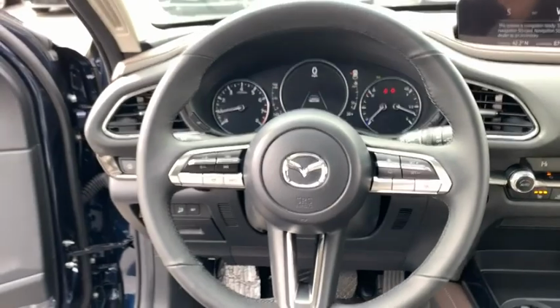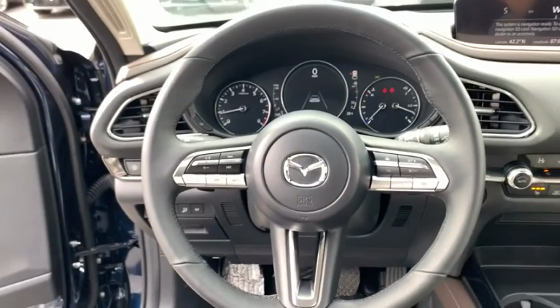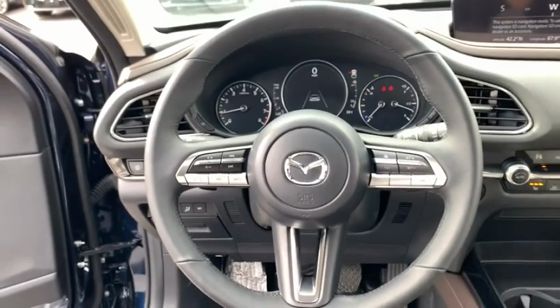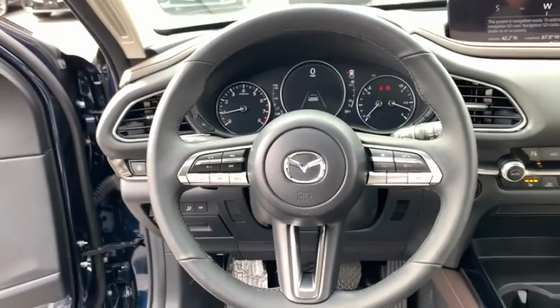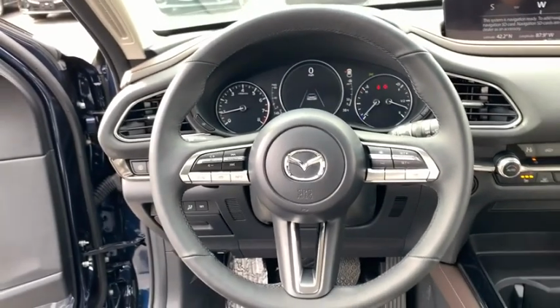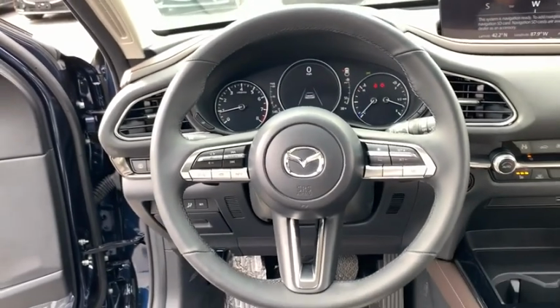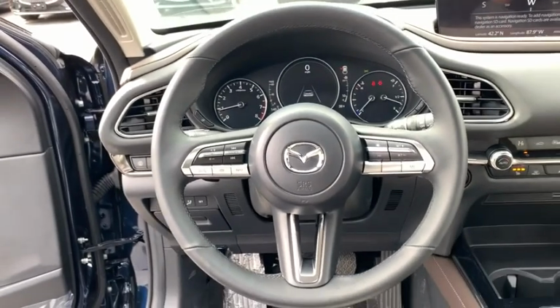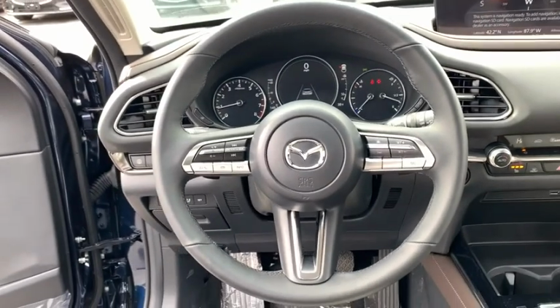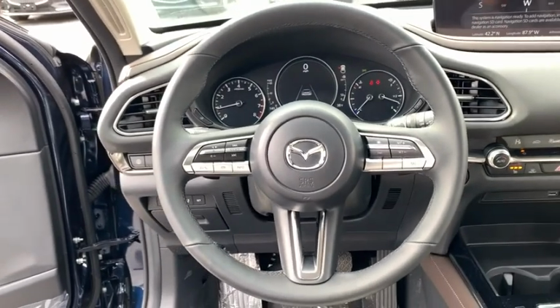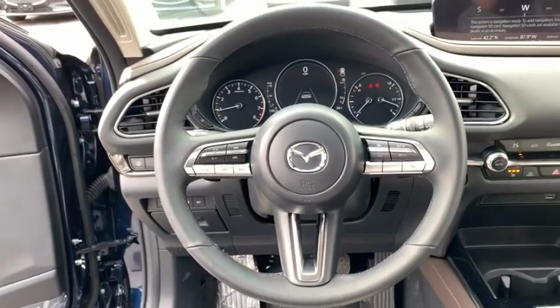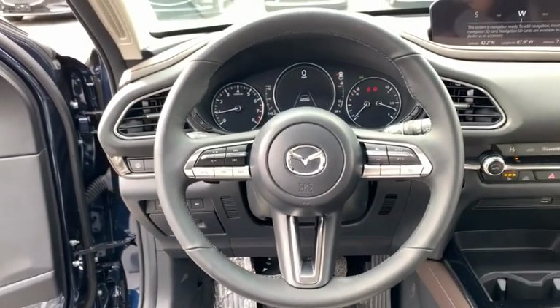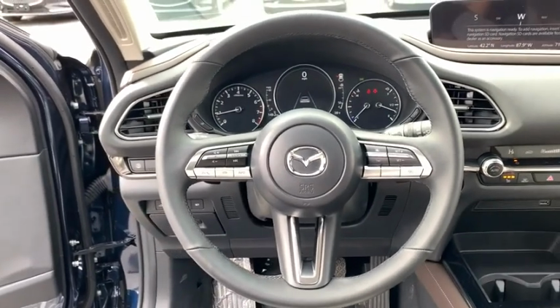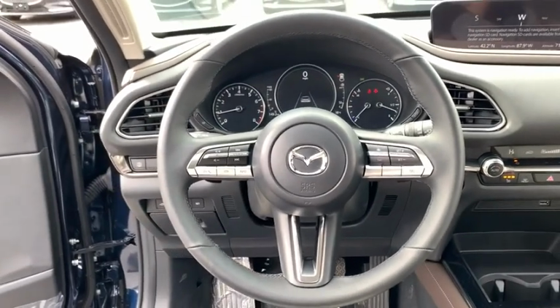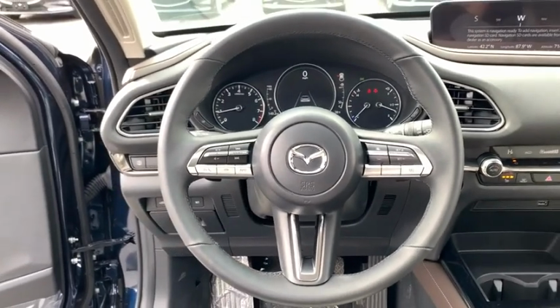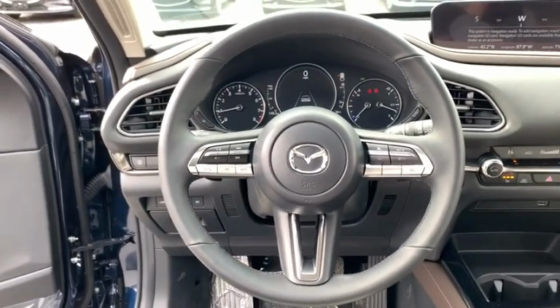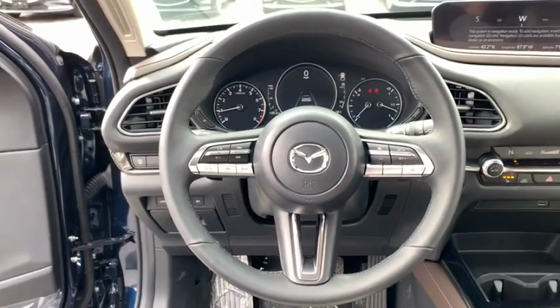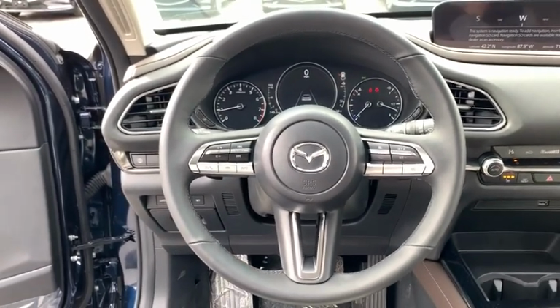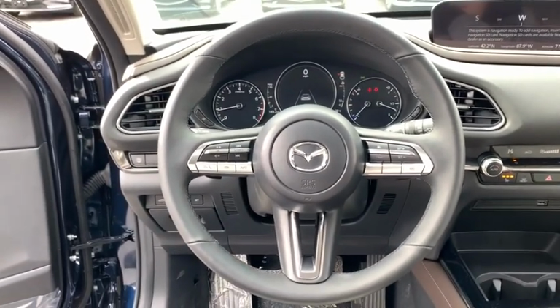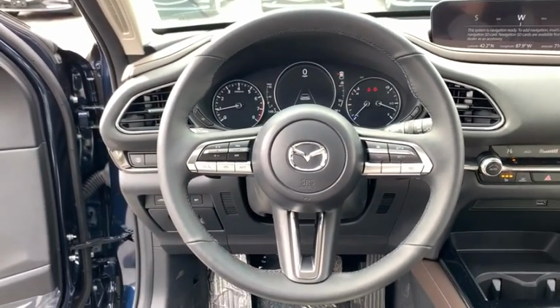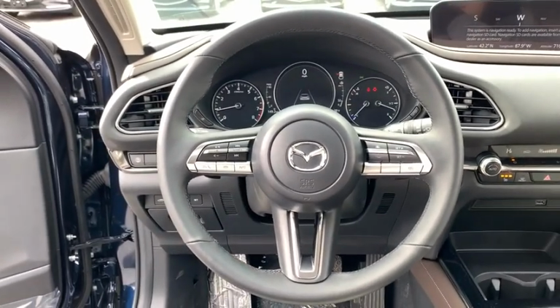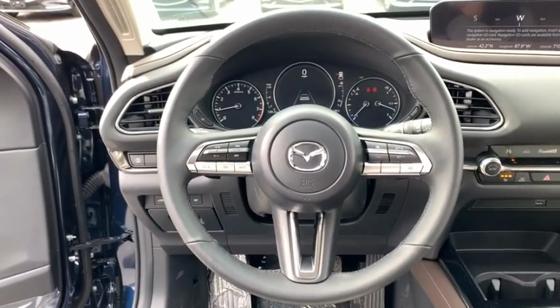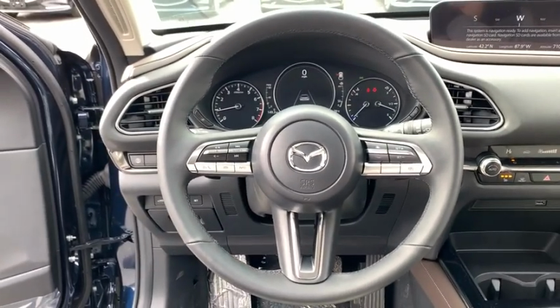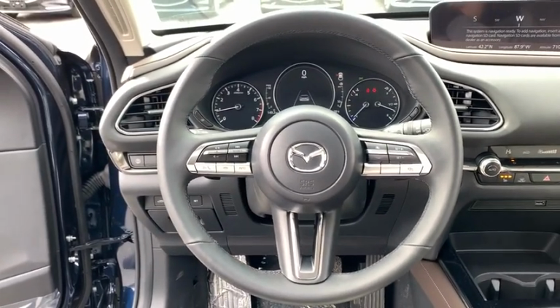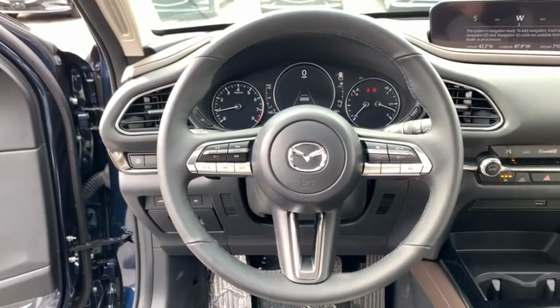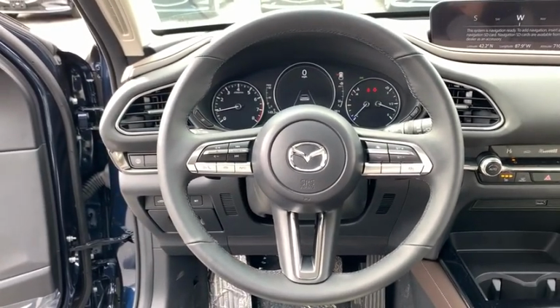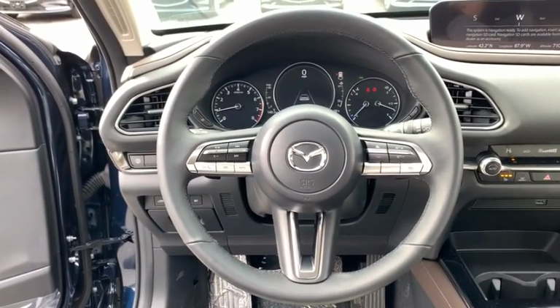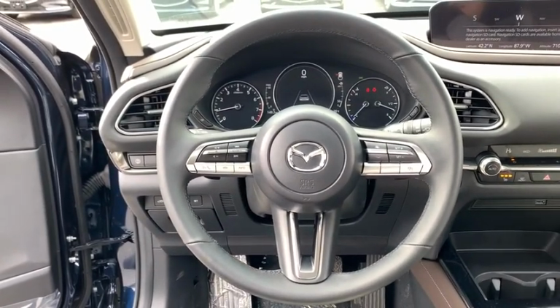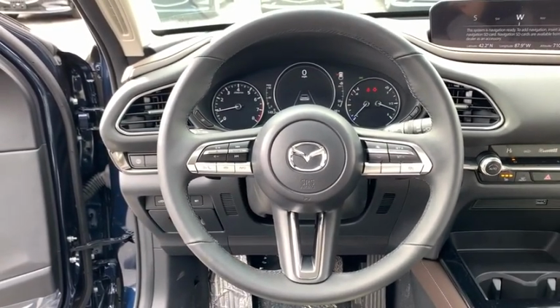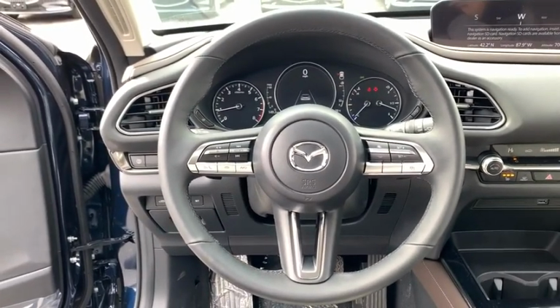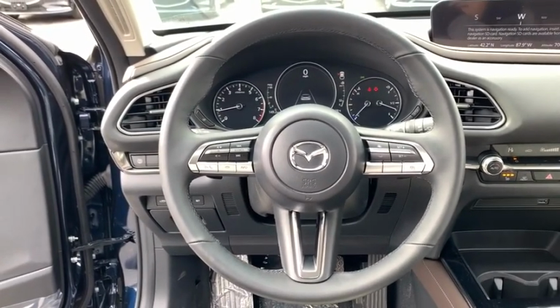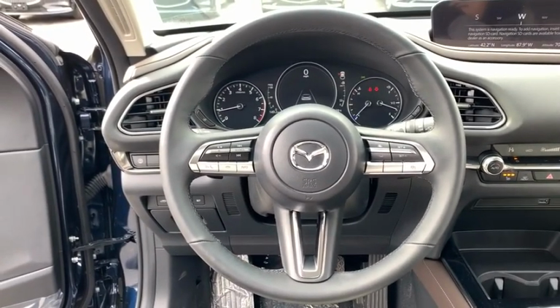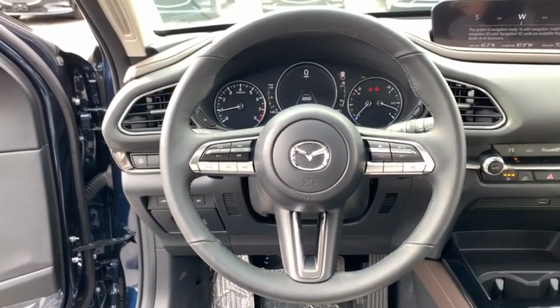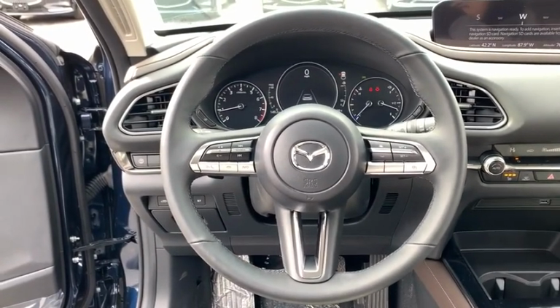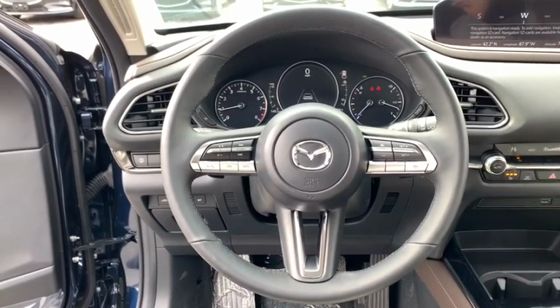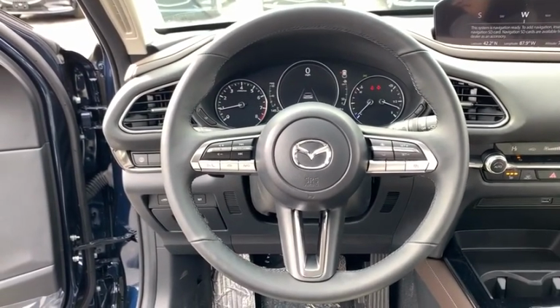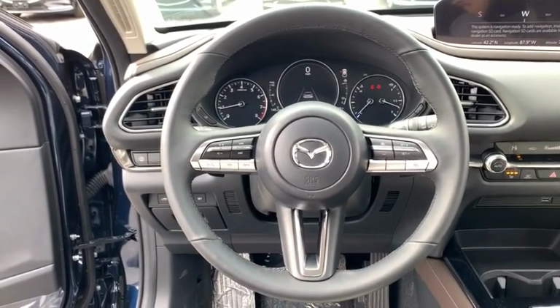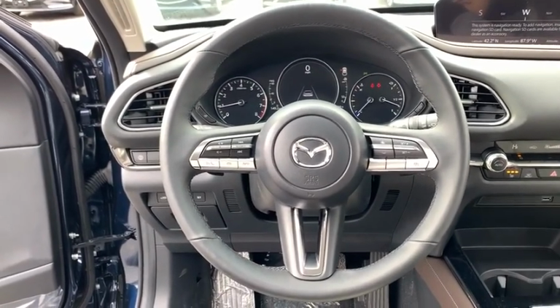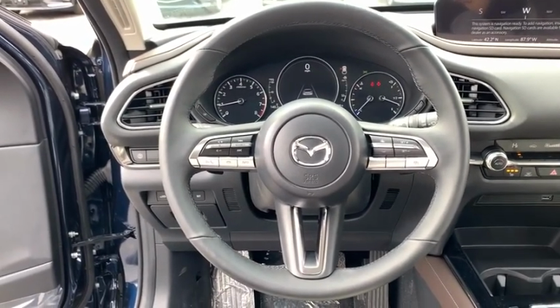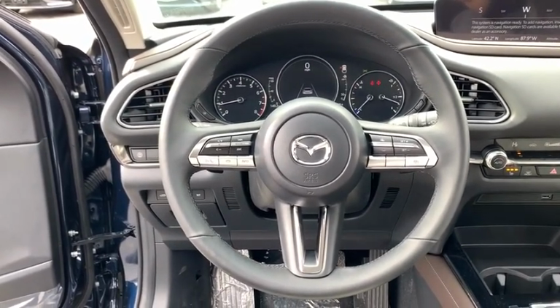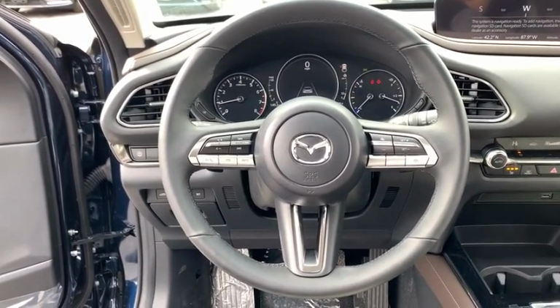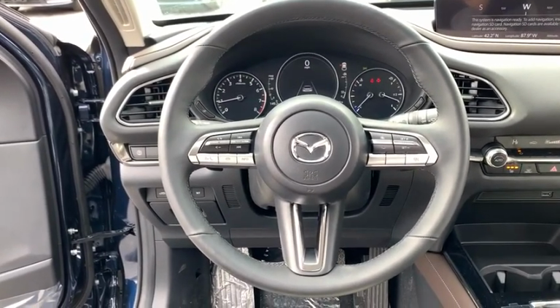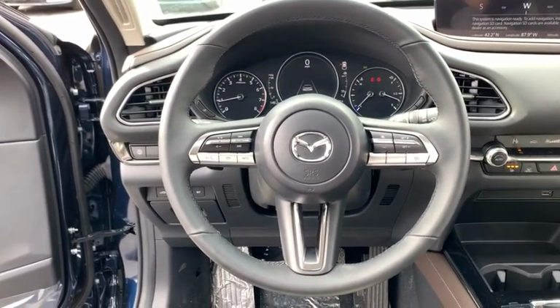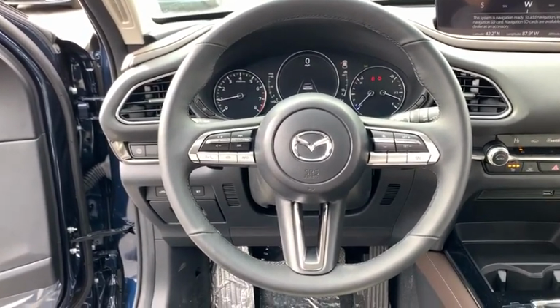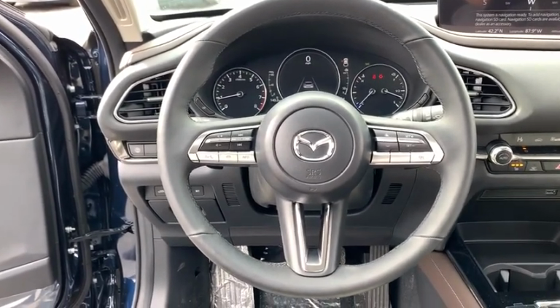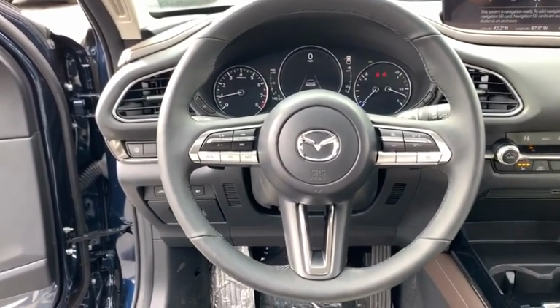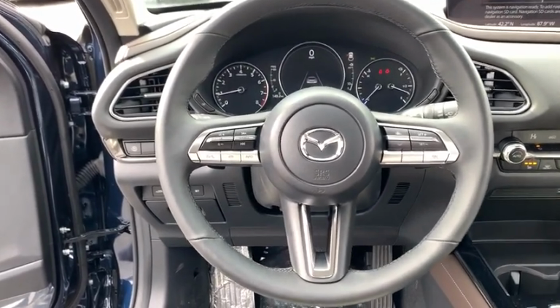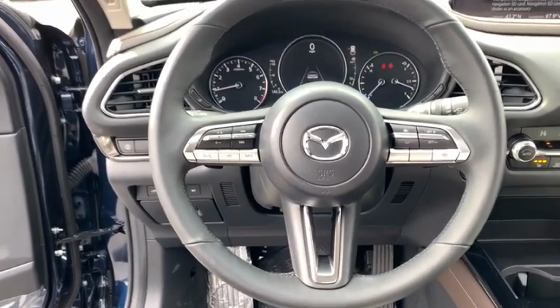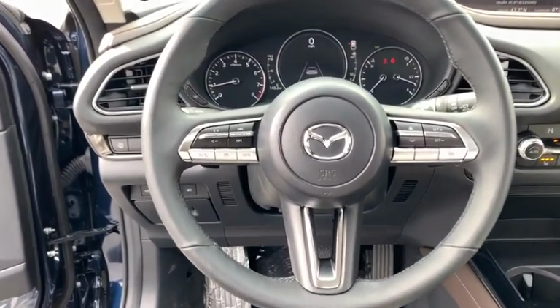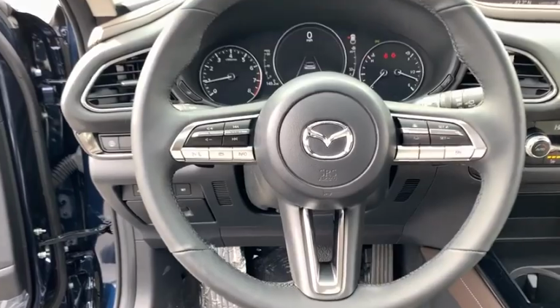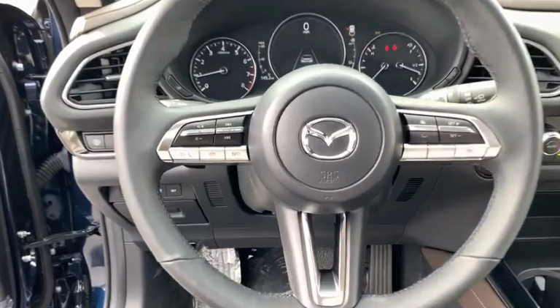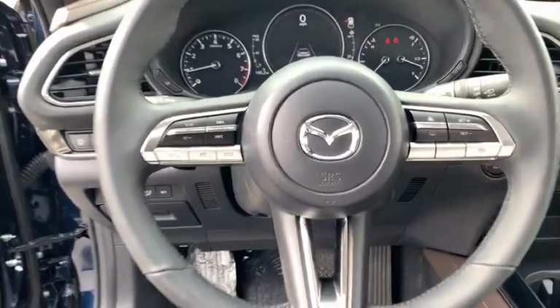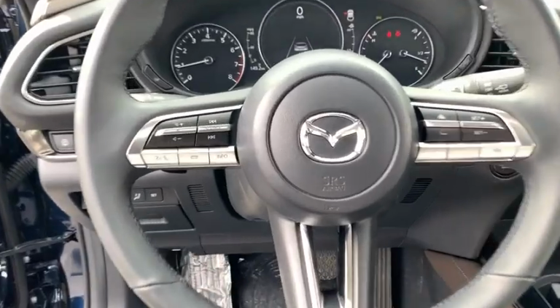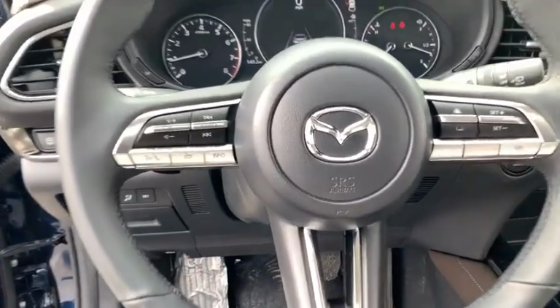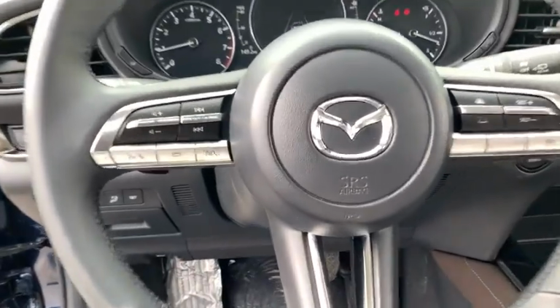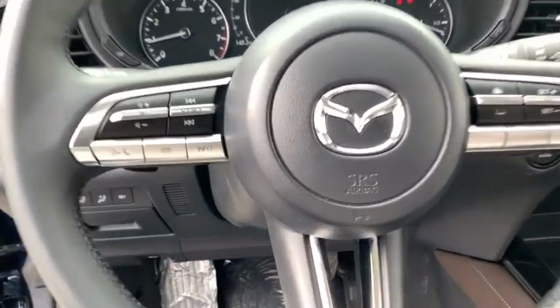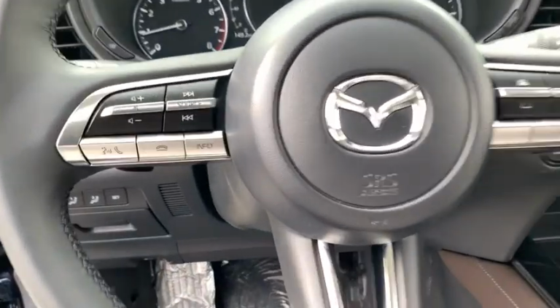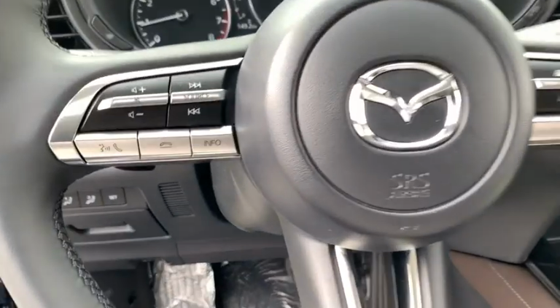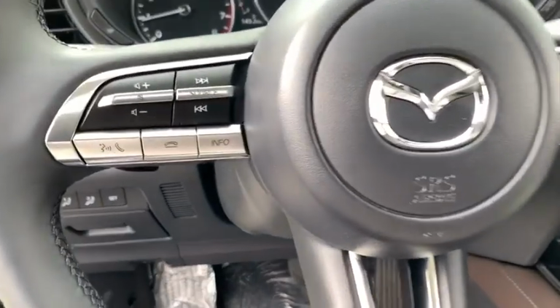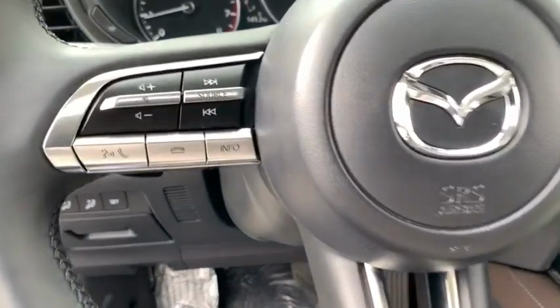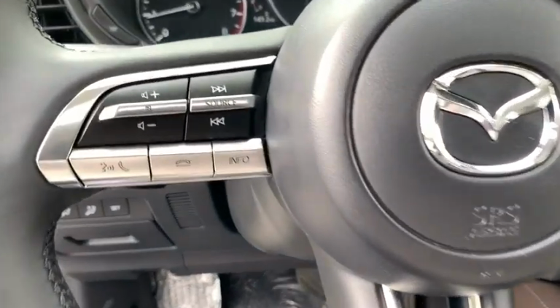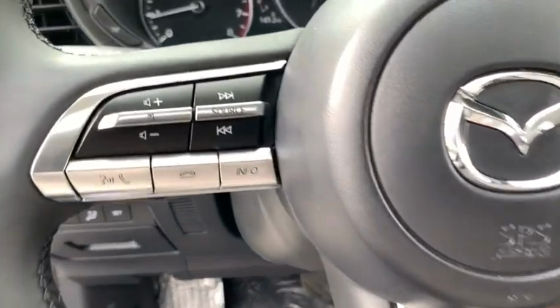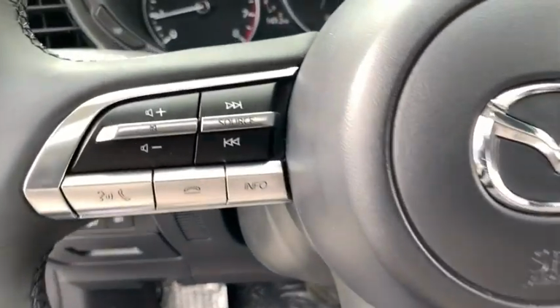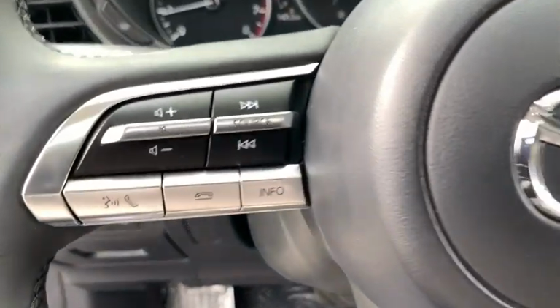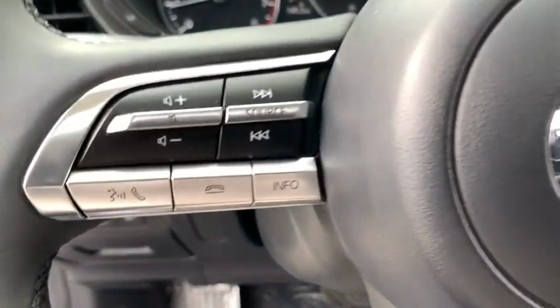Overhead console, brake assist, tachometer, leather seats, dual zone climate control, power driver's seat.